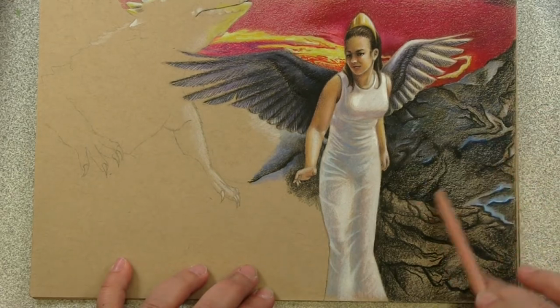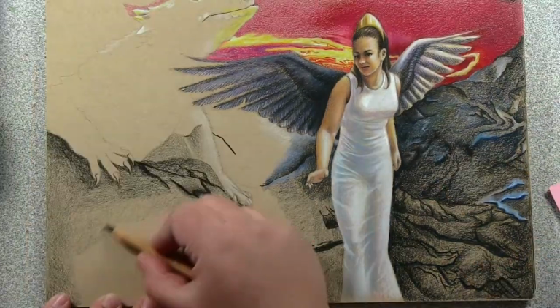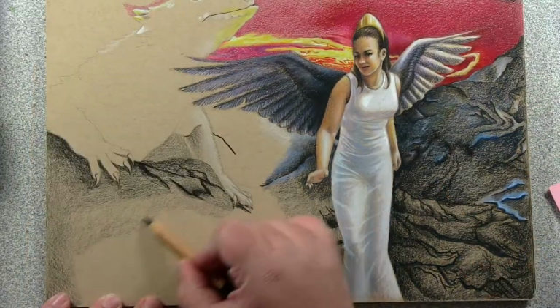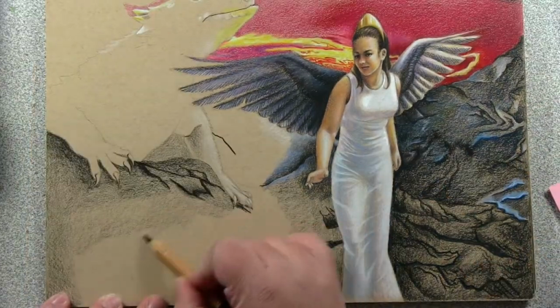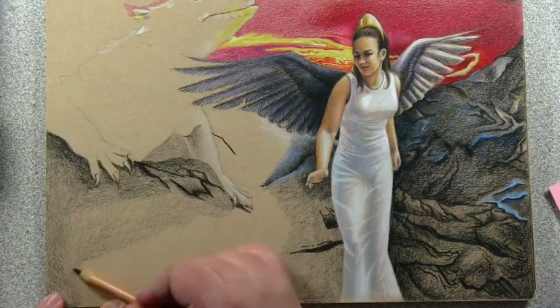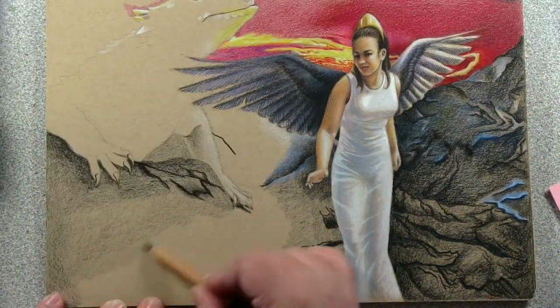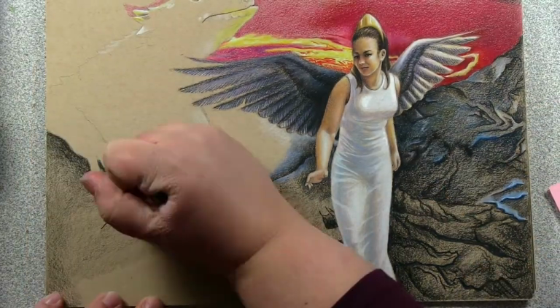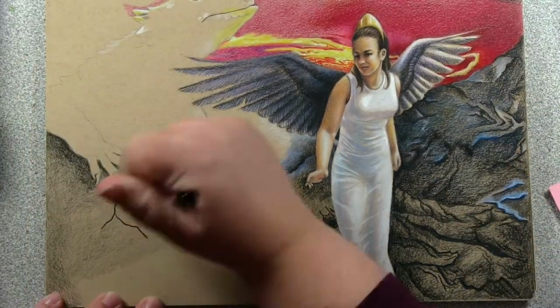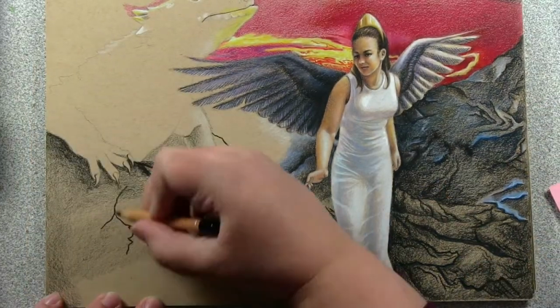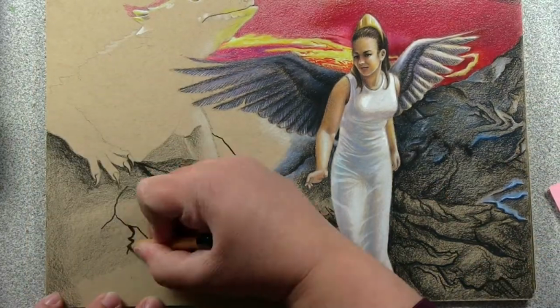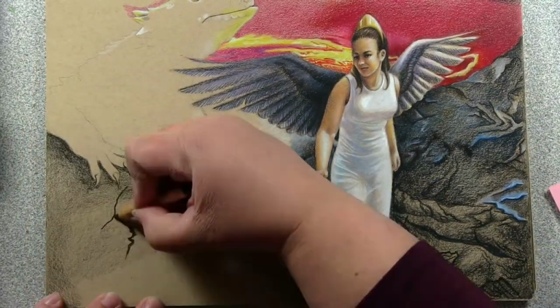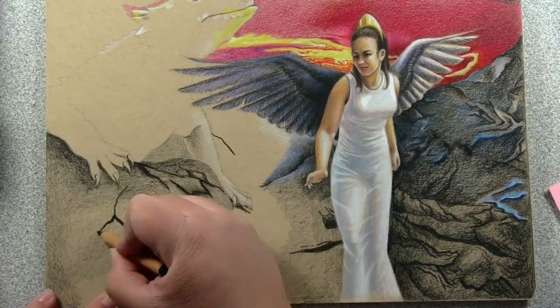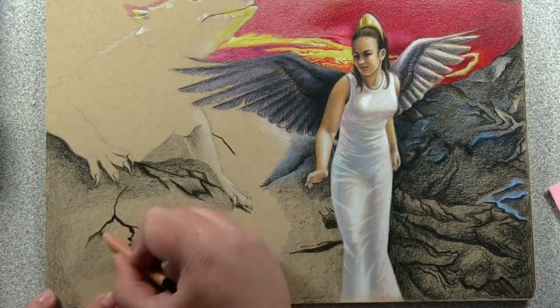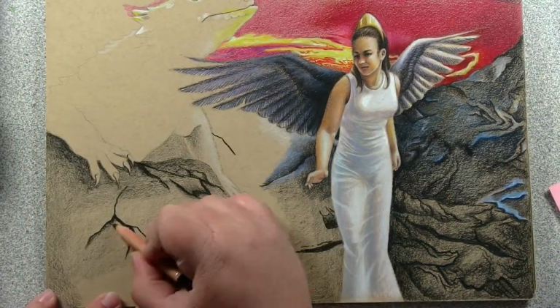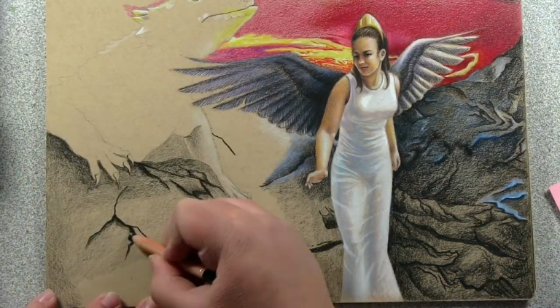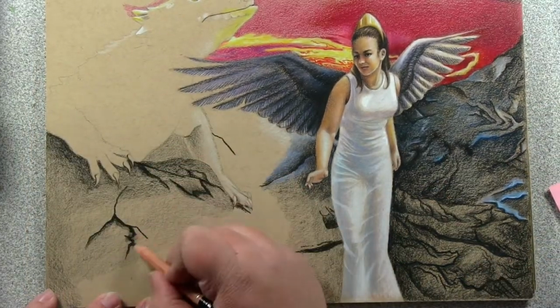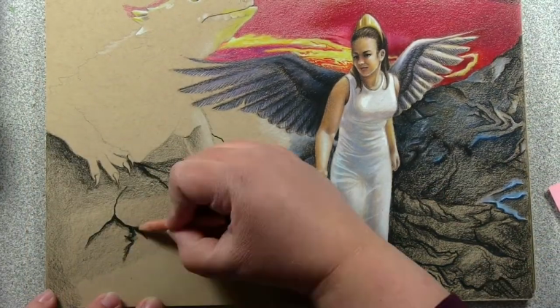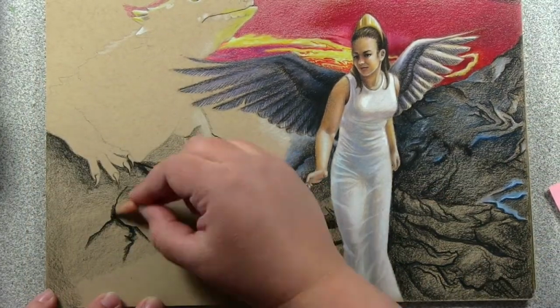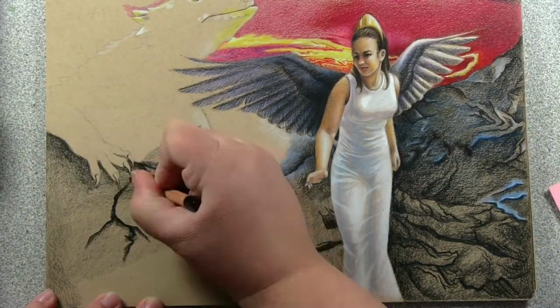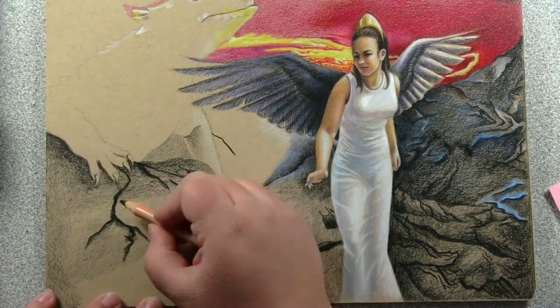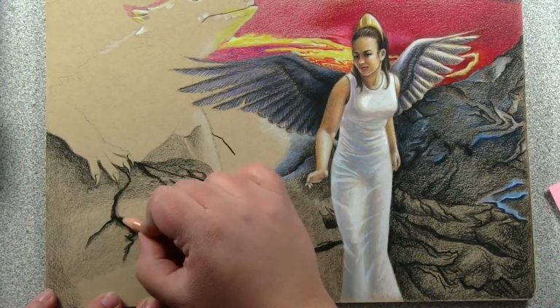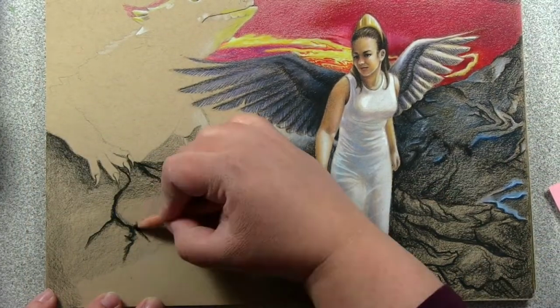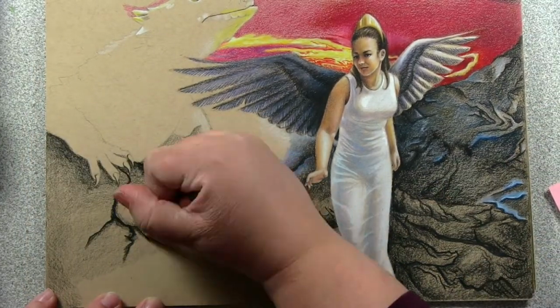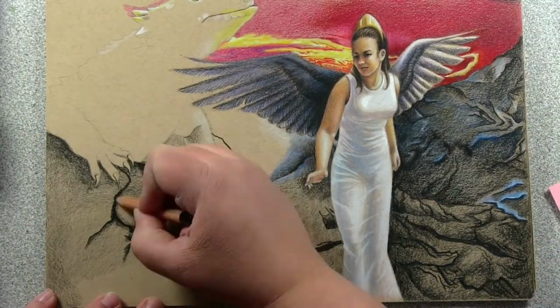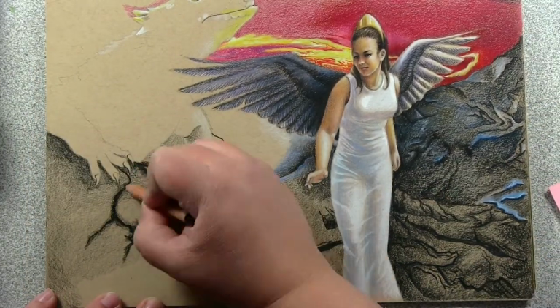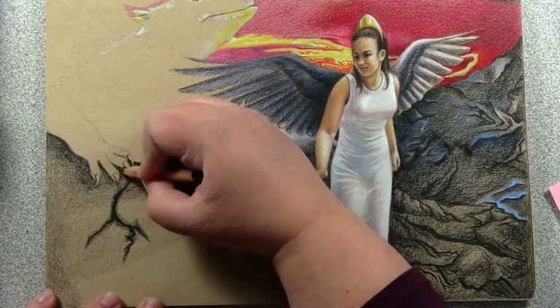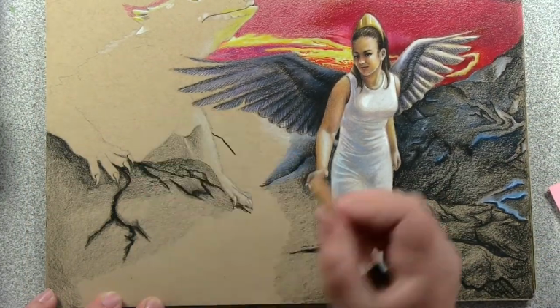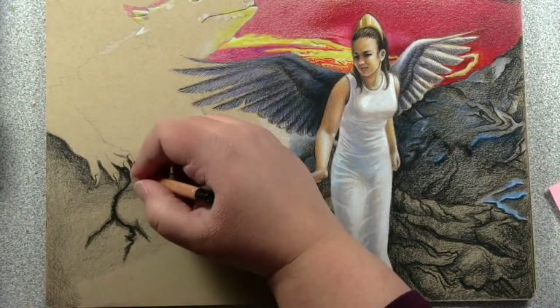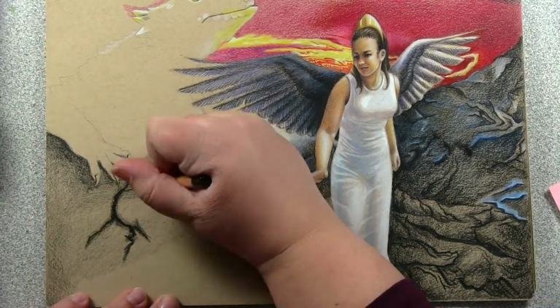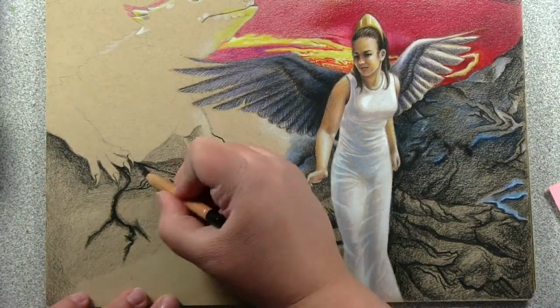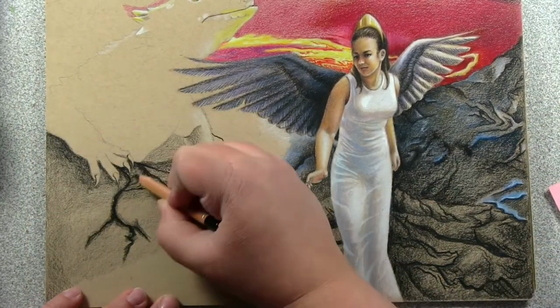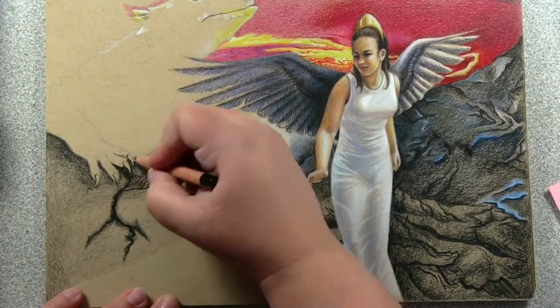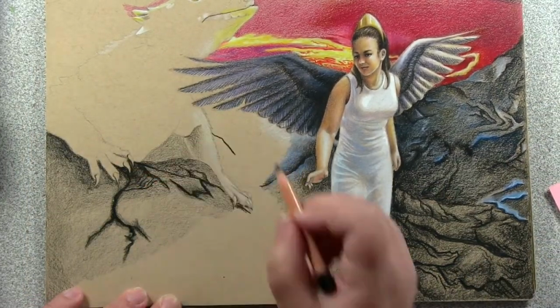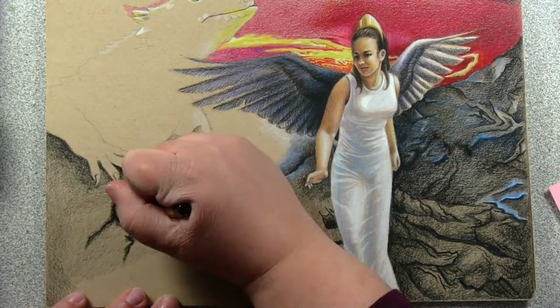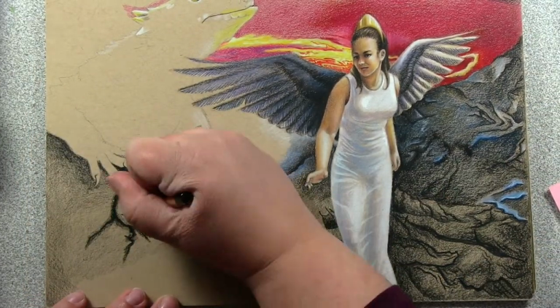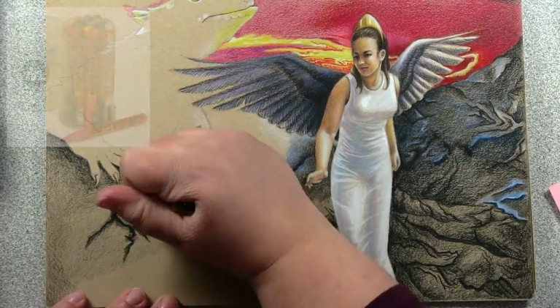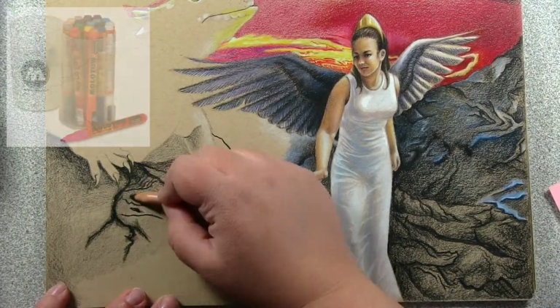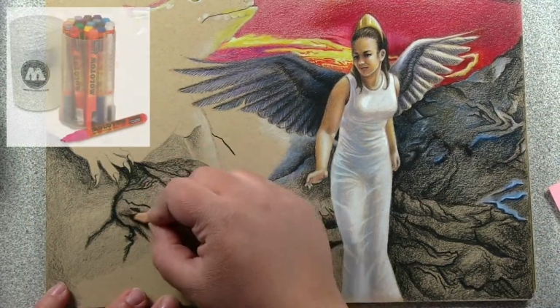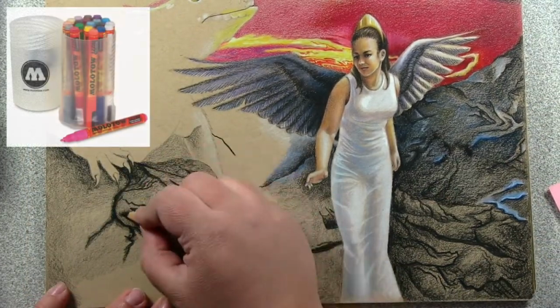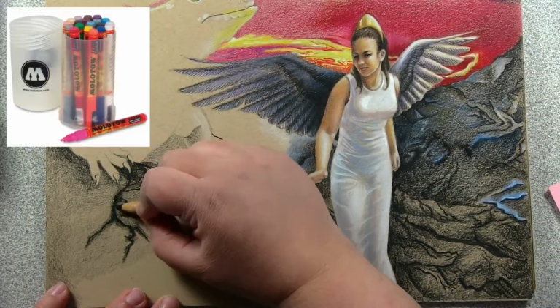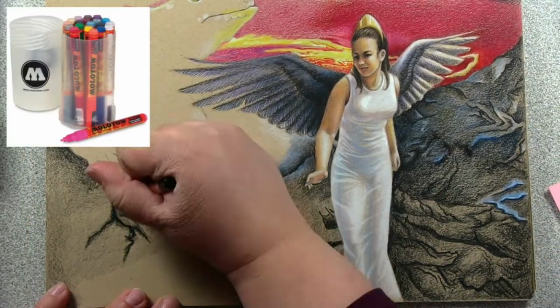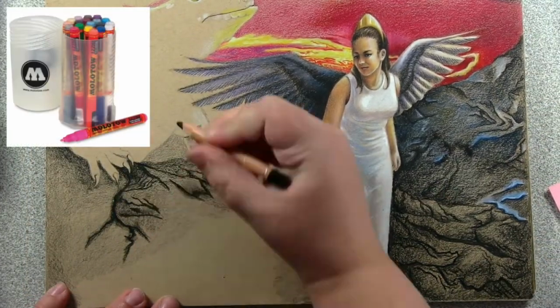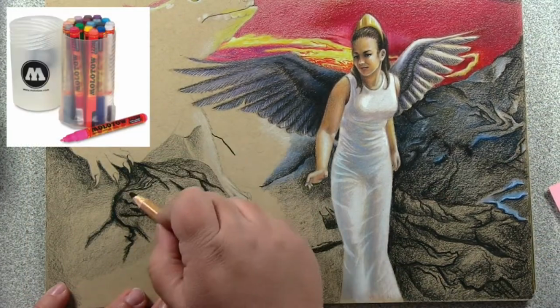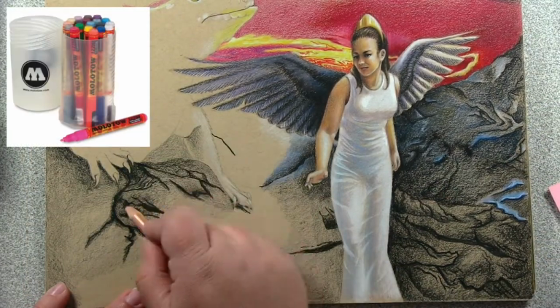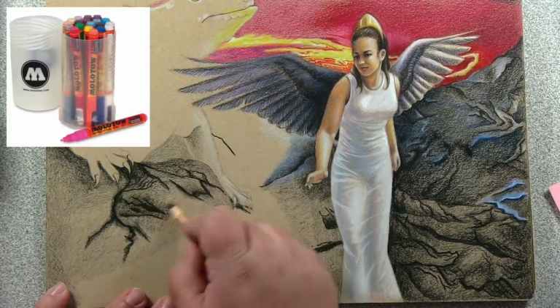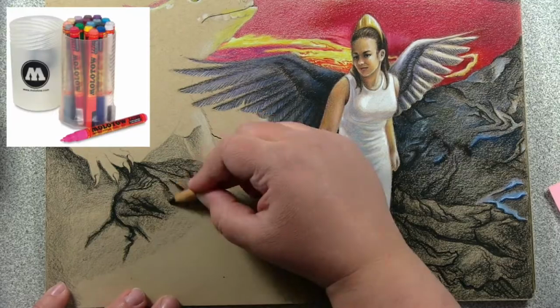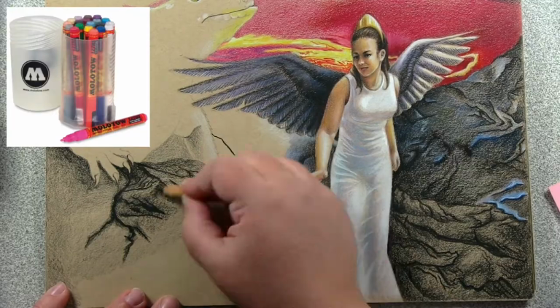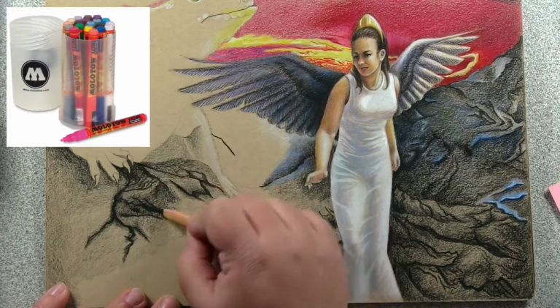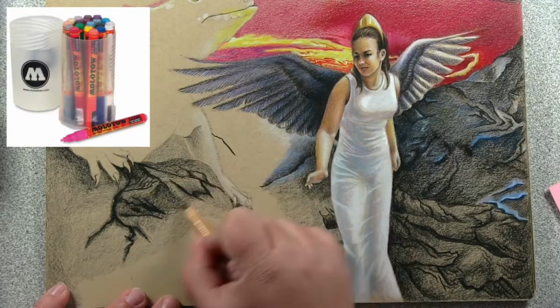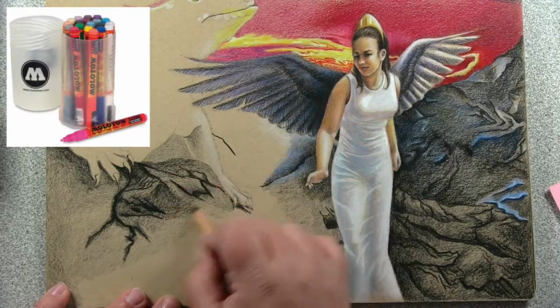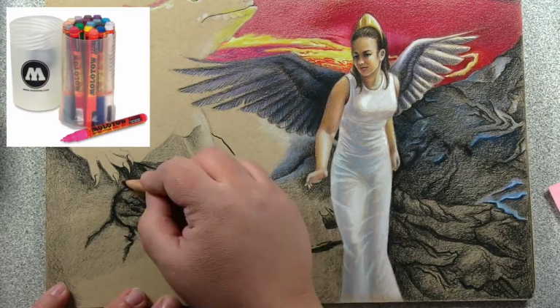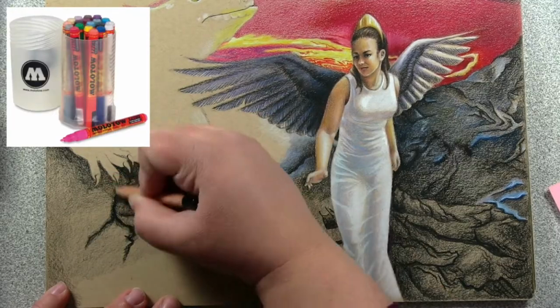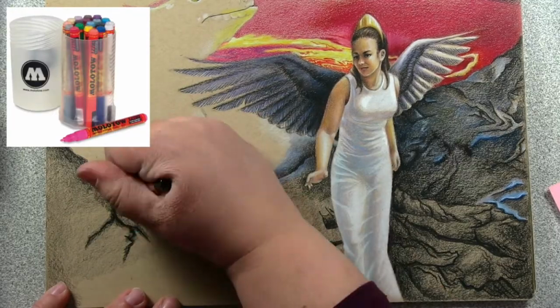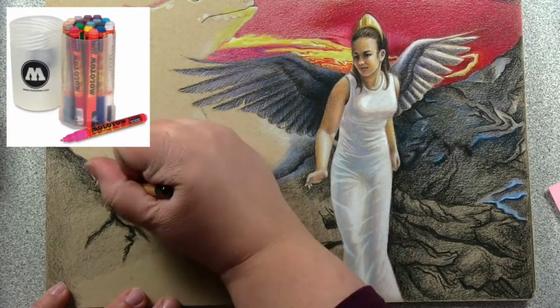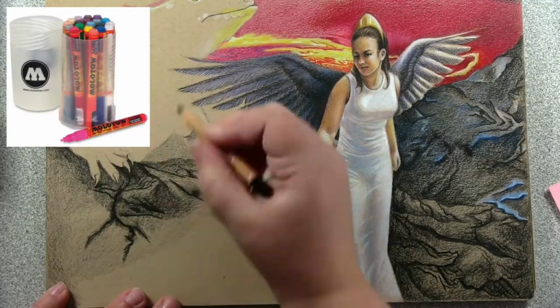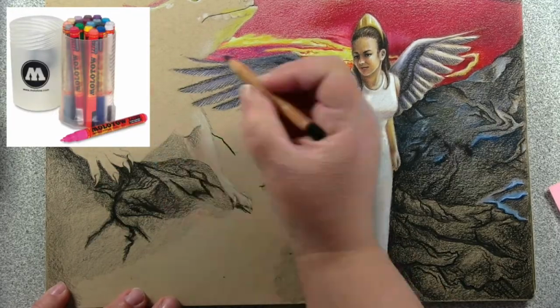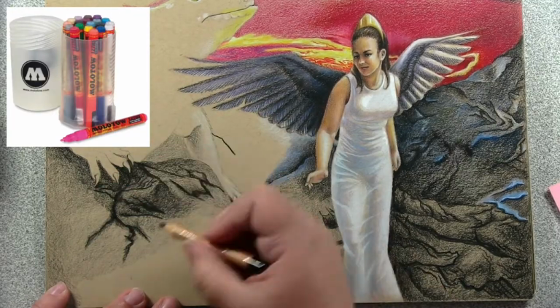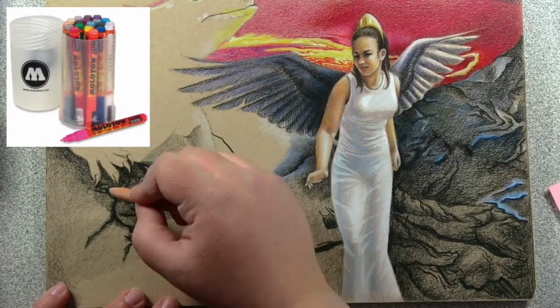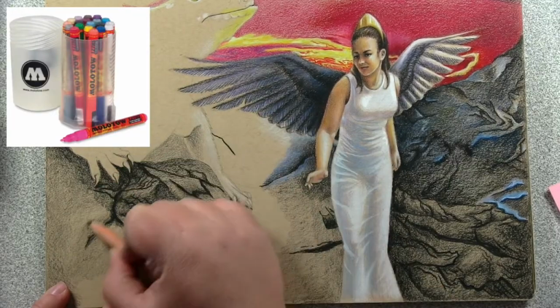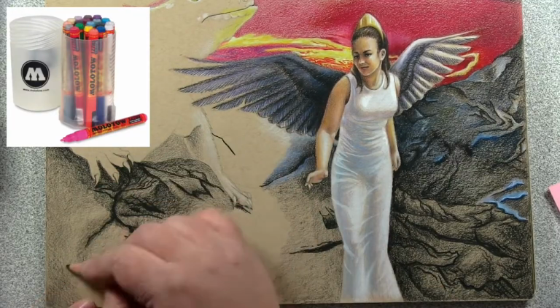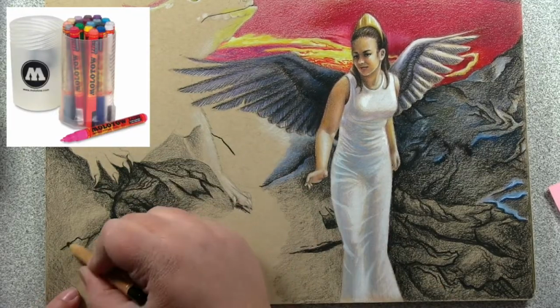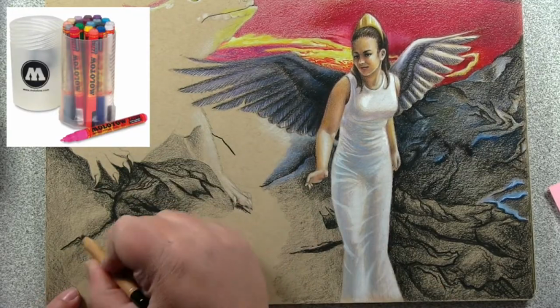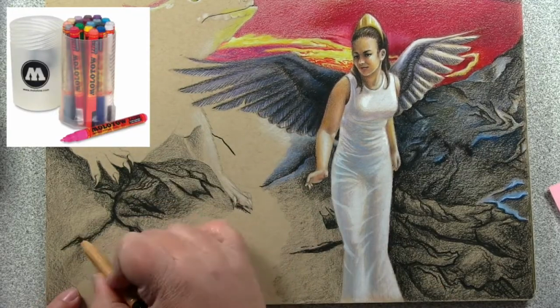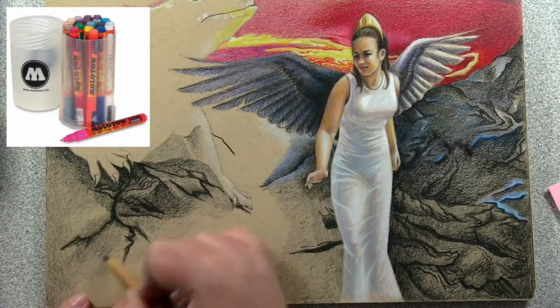Sometimes it is really difficult to get the bright whites in the picture. To do this, I used an acrylic paint marker by Molotow.